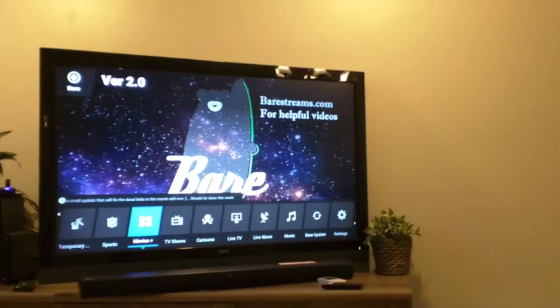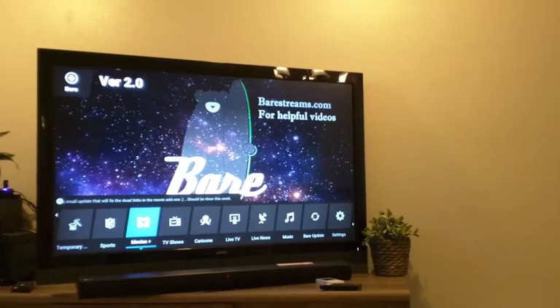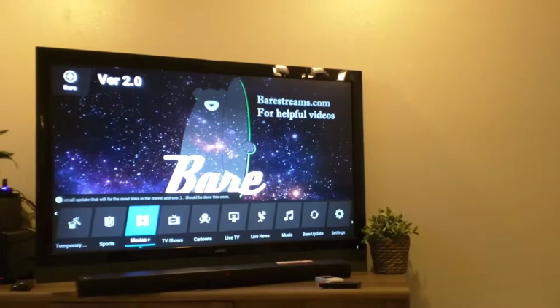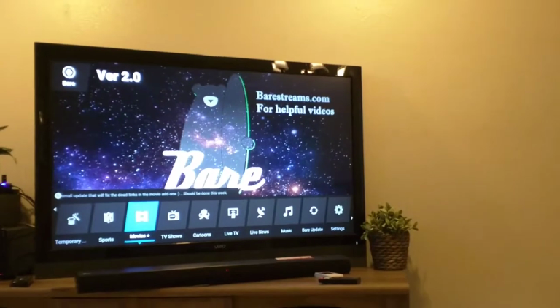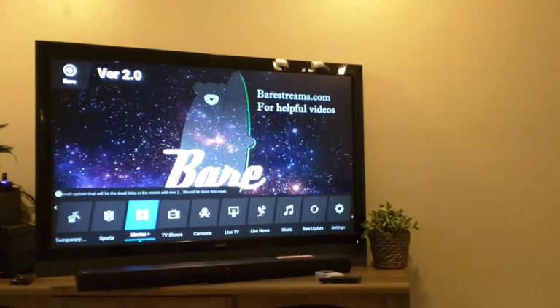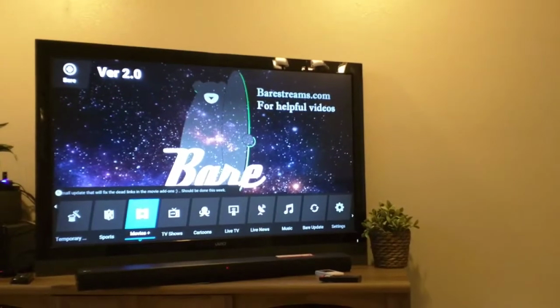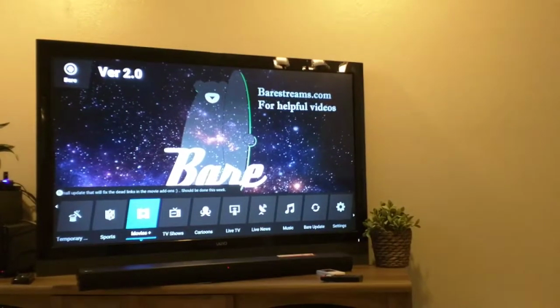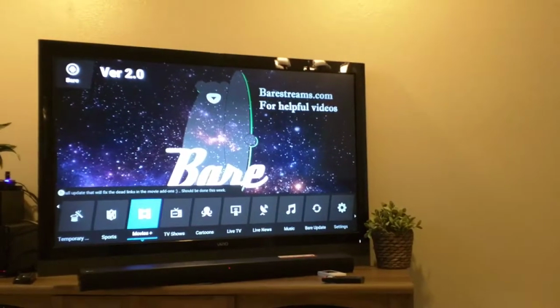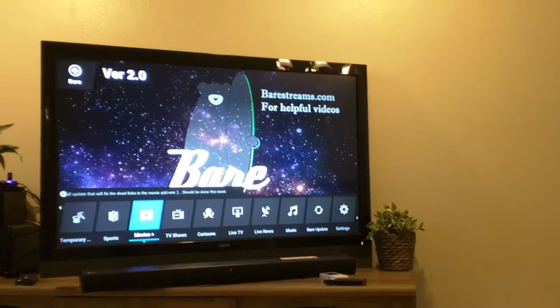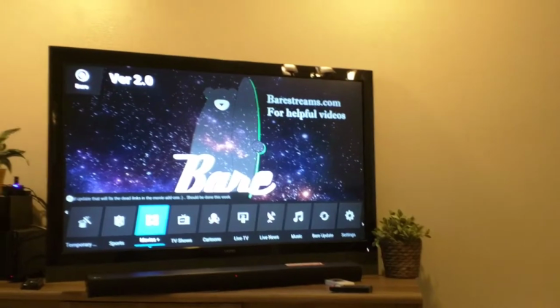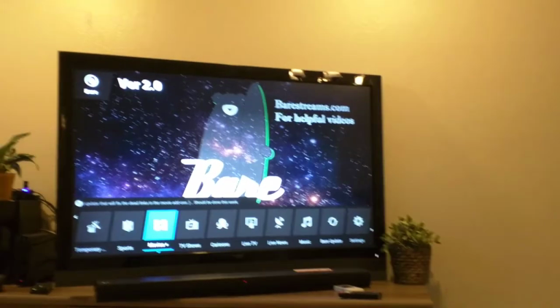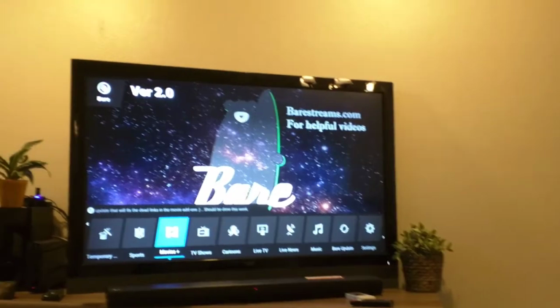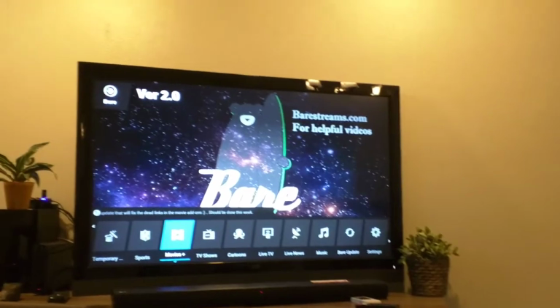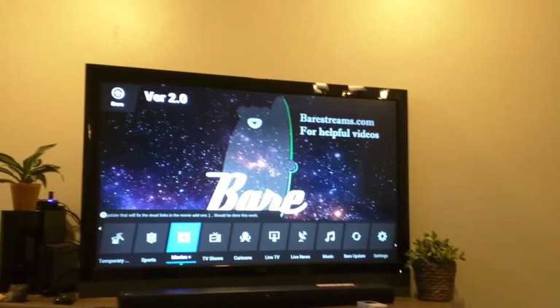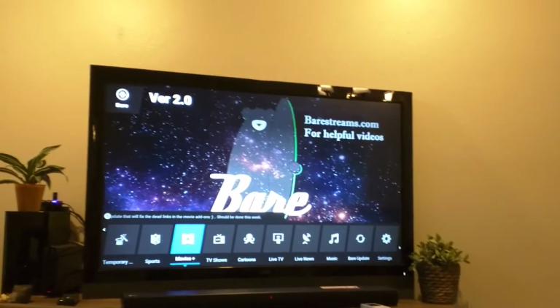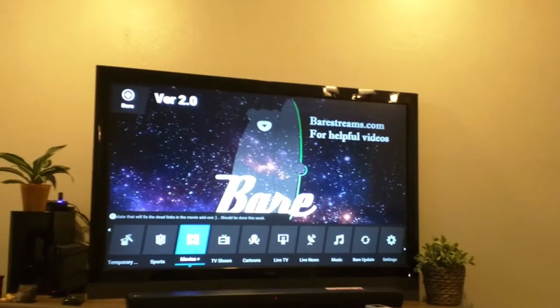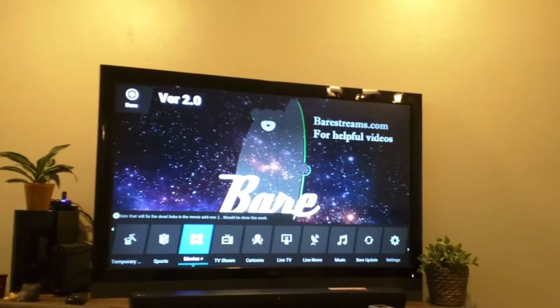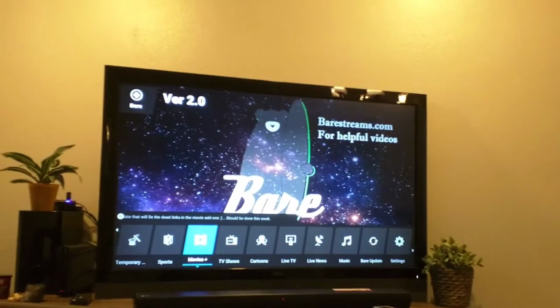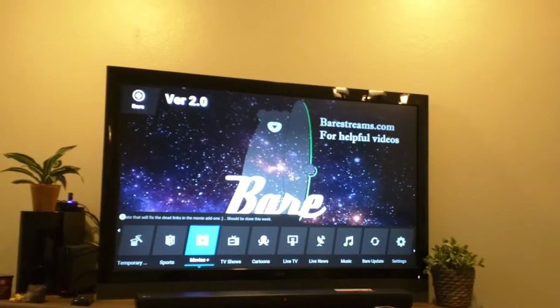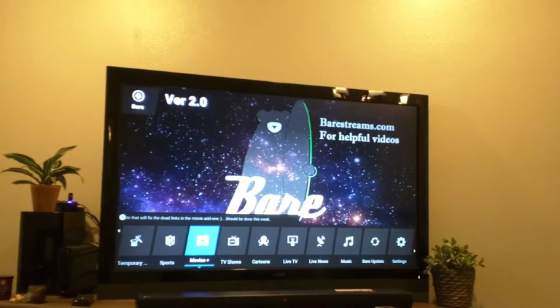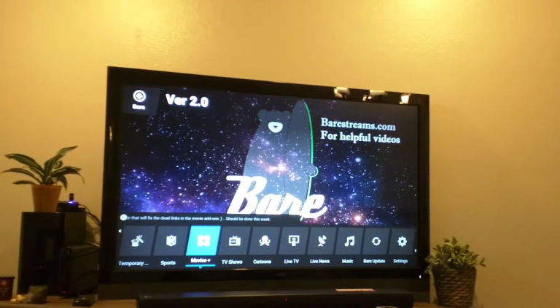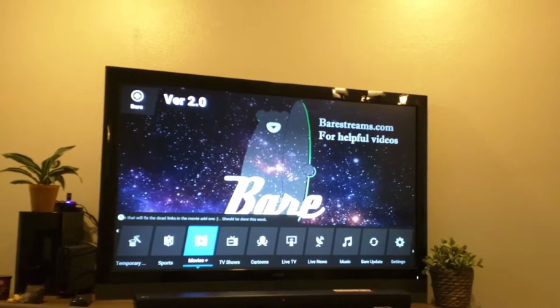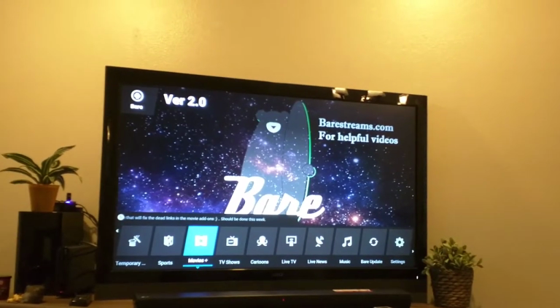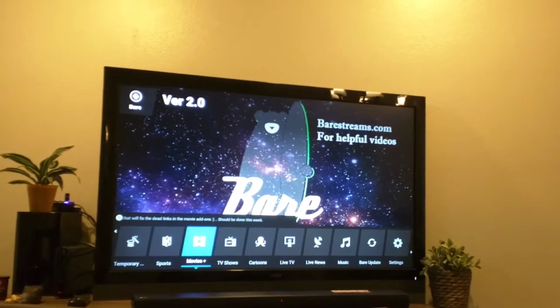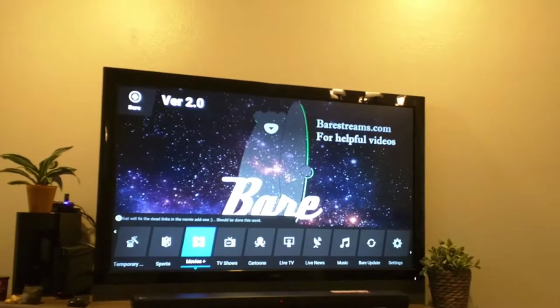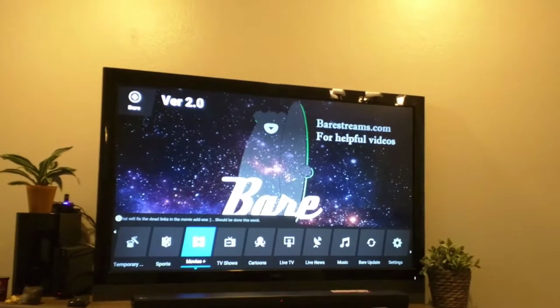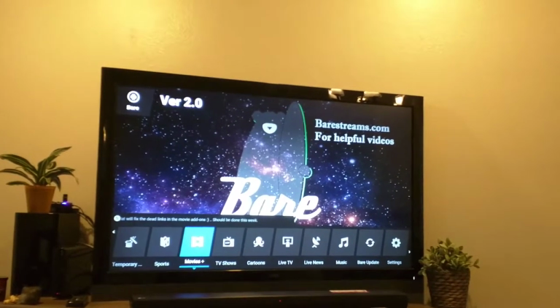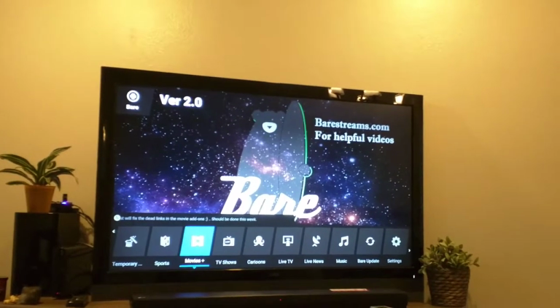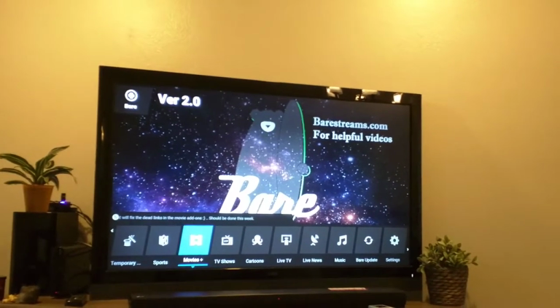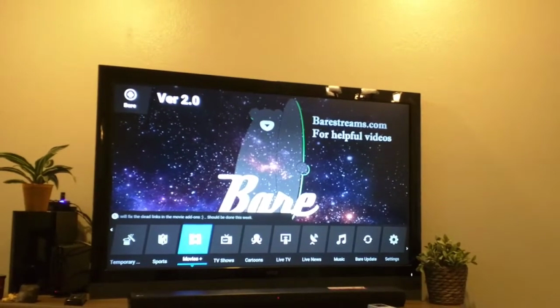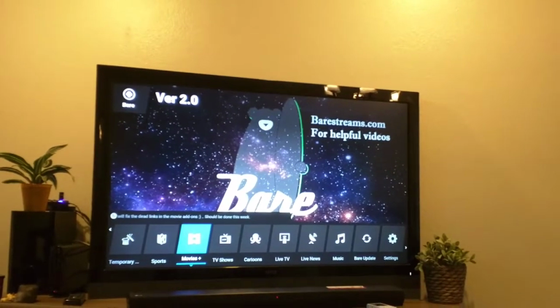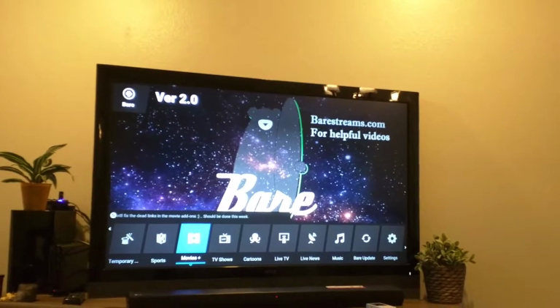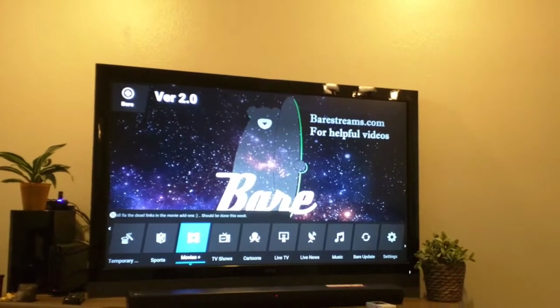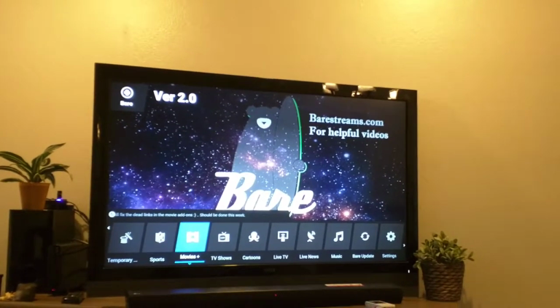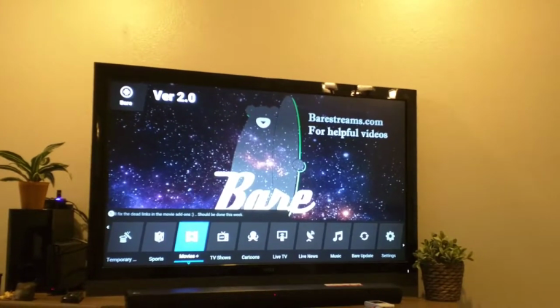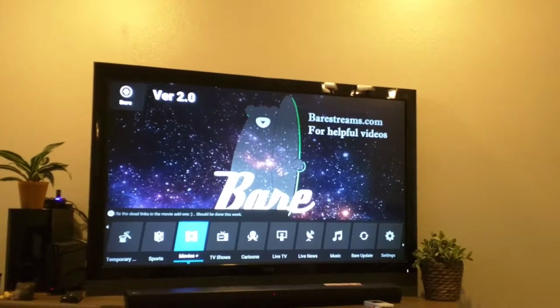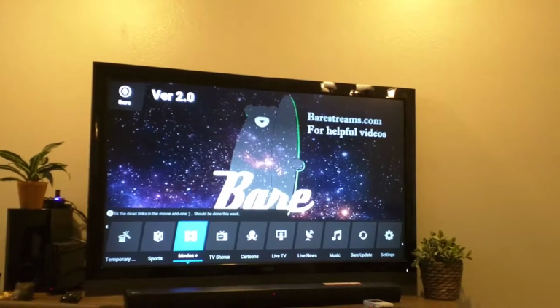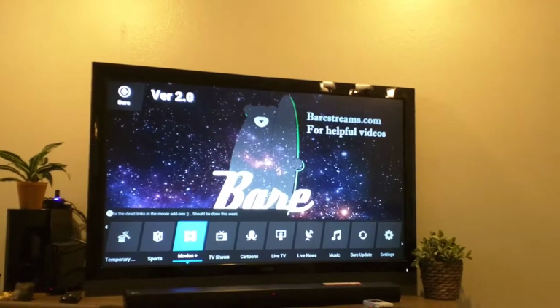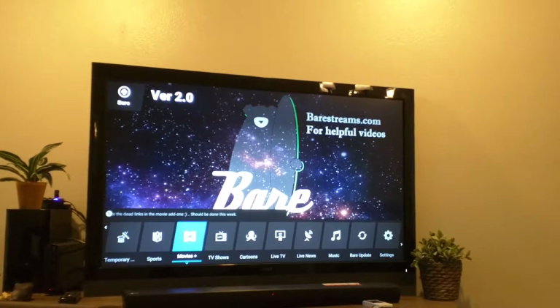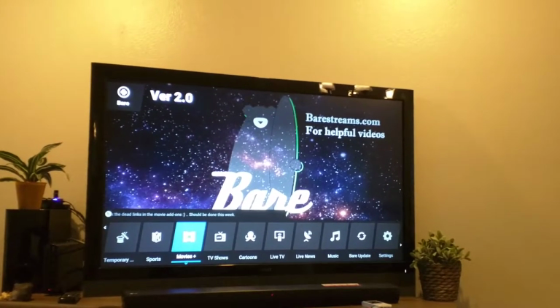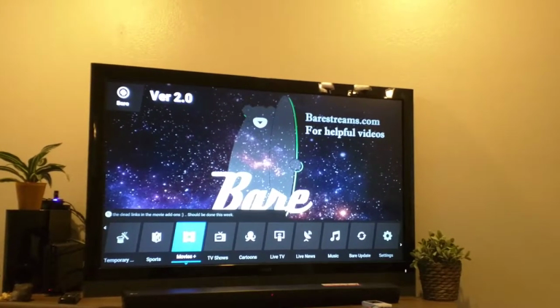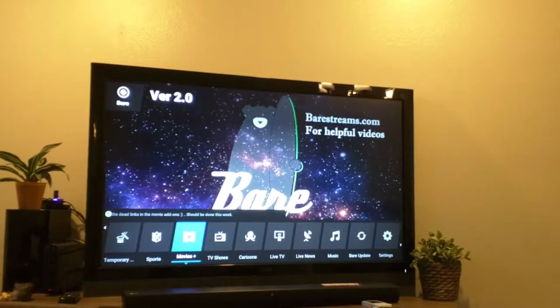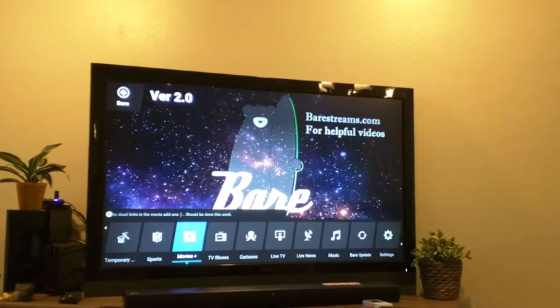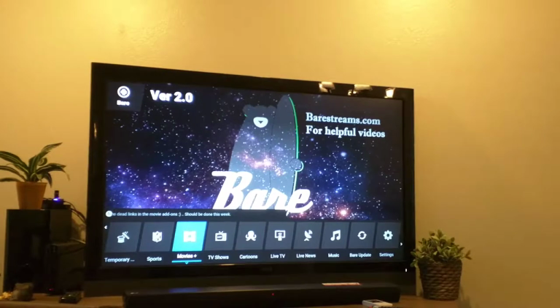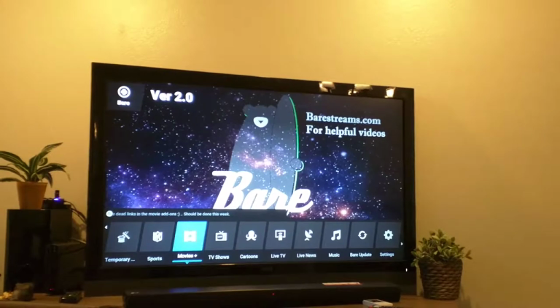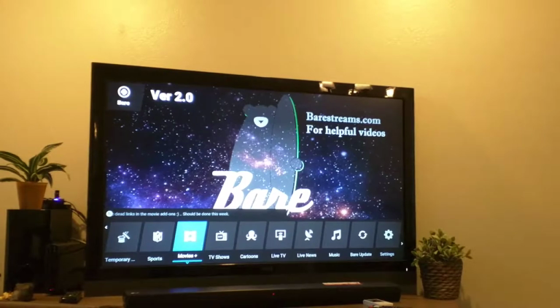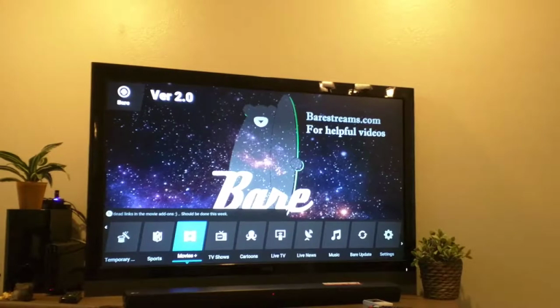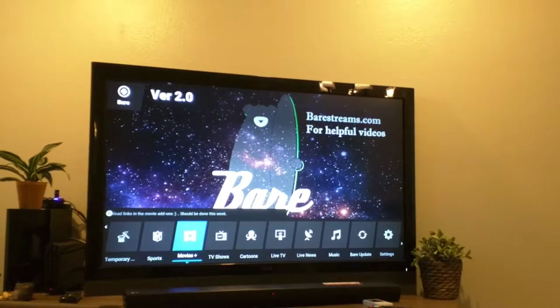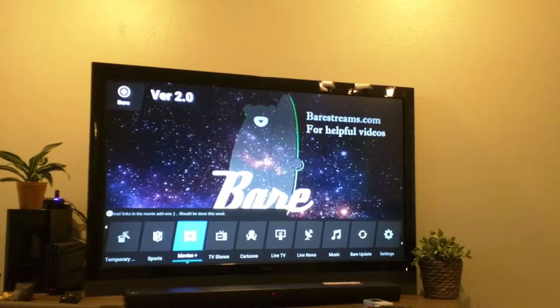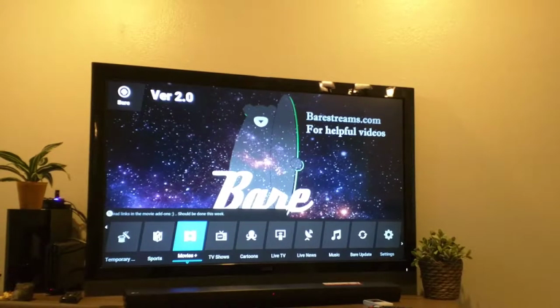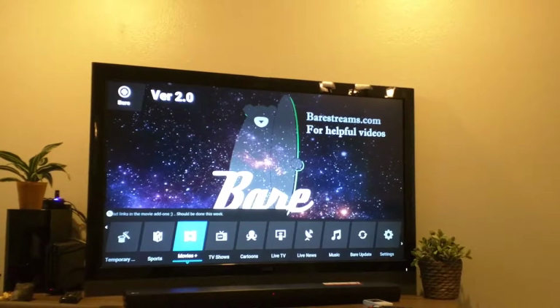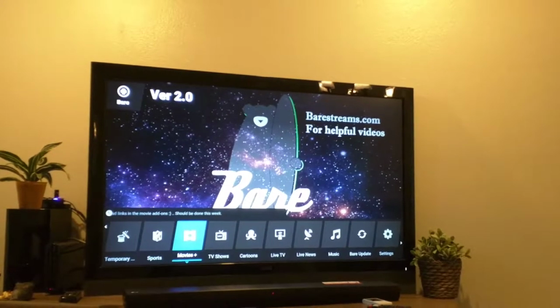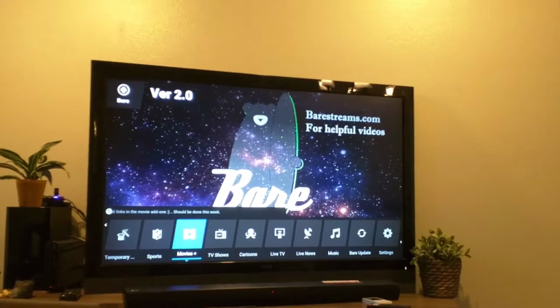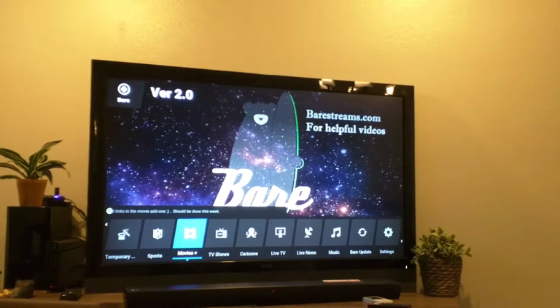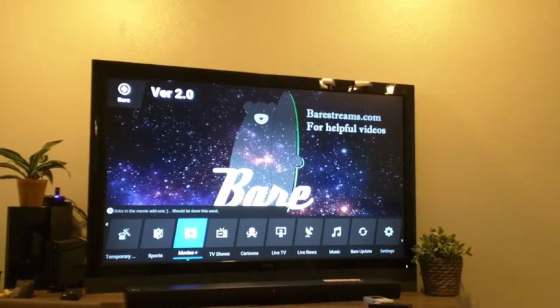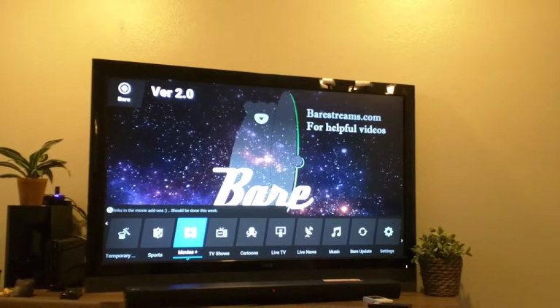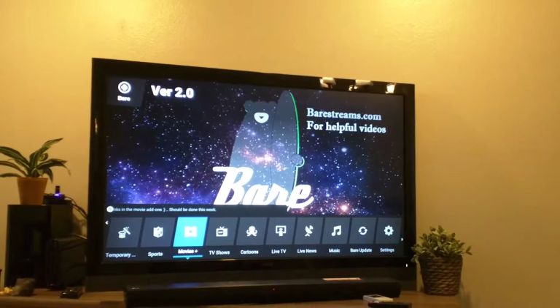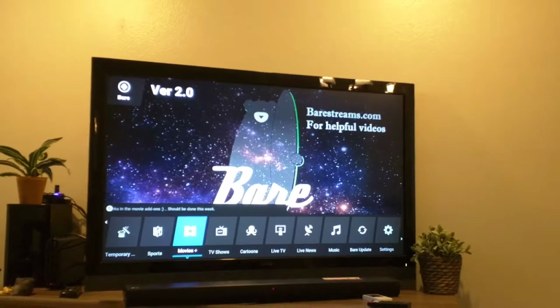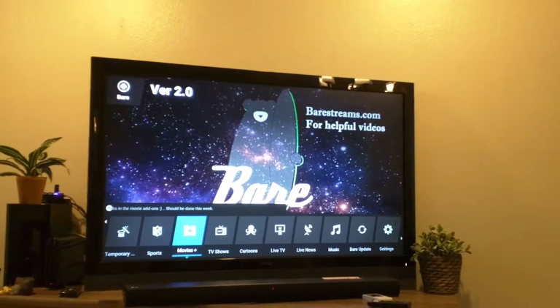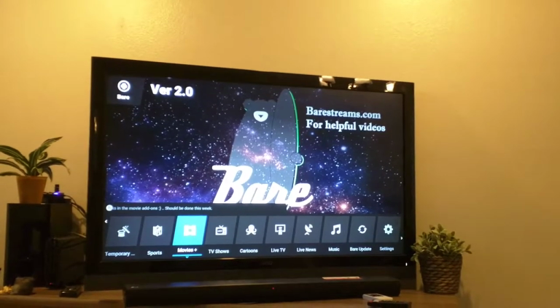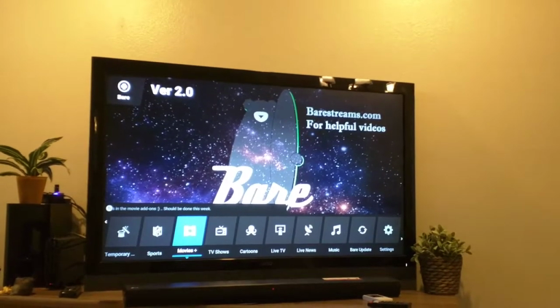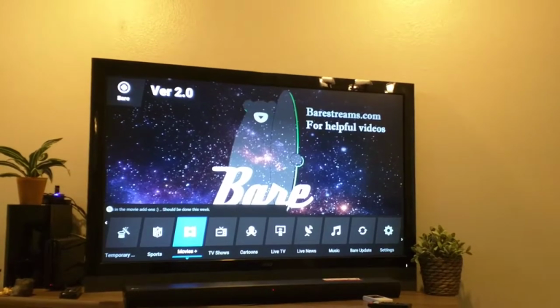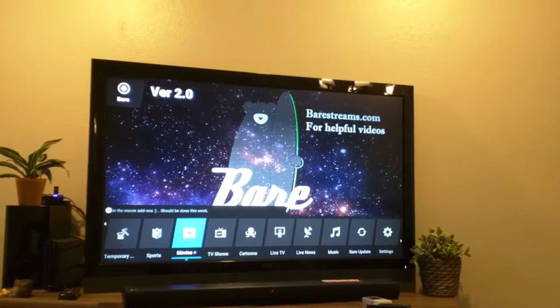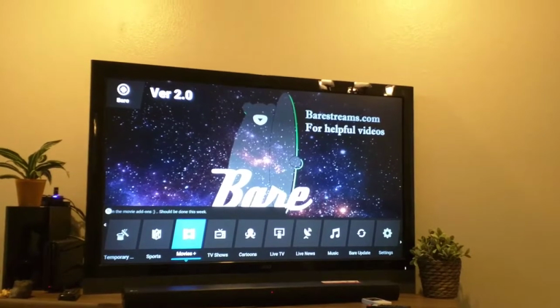Alright, I'm going to show you guys how to enter your username and password for your premium add-ons that you pay for, maybe Dexter or Players Club.